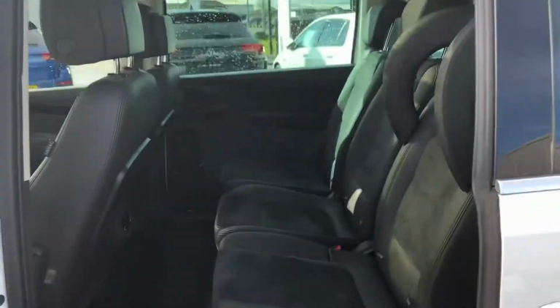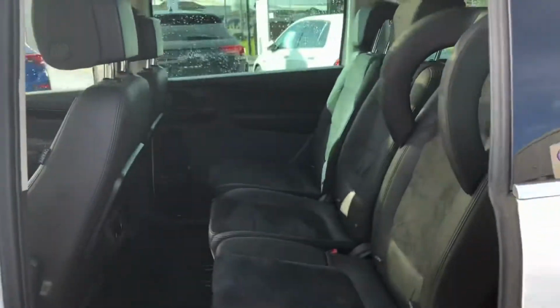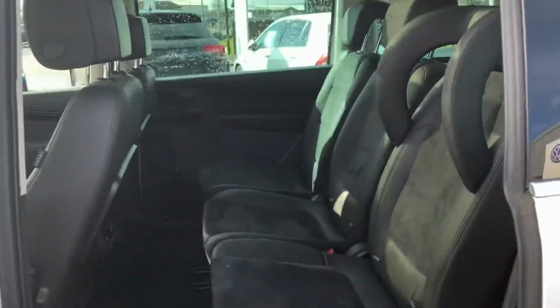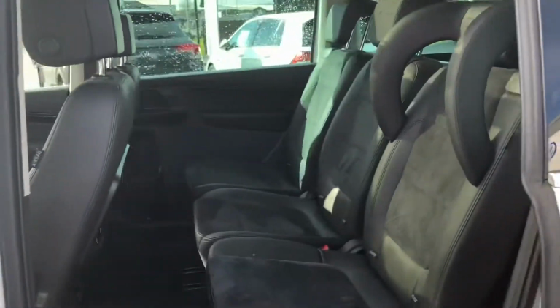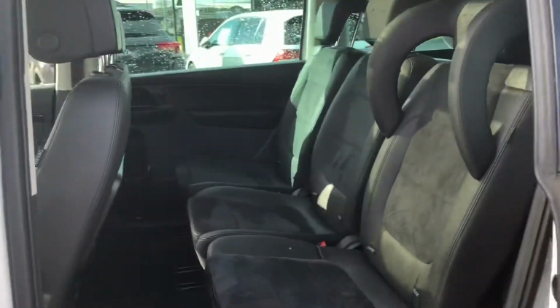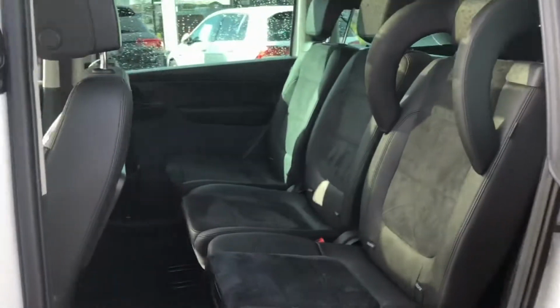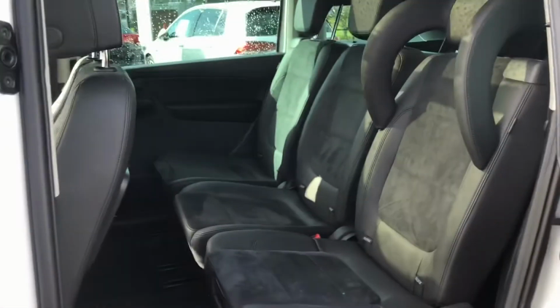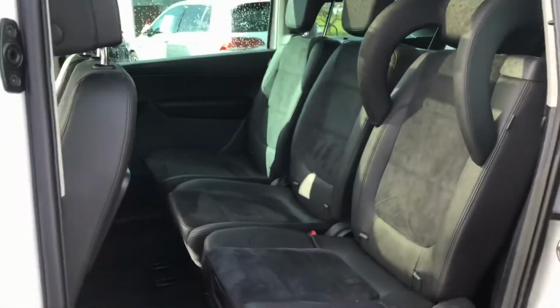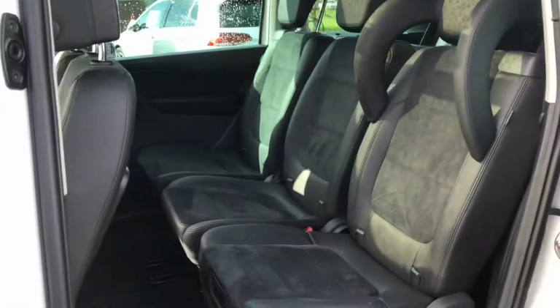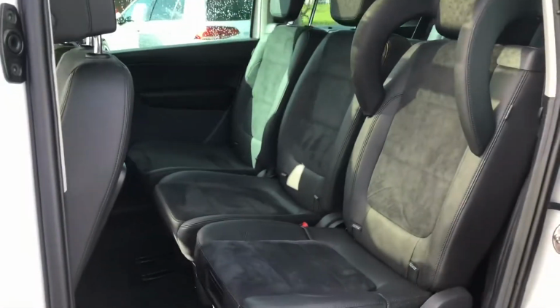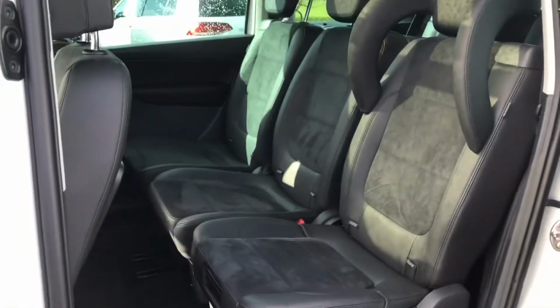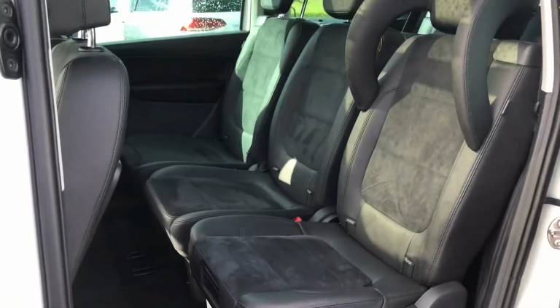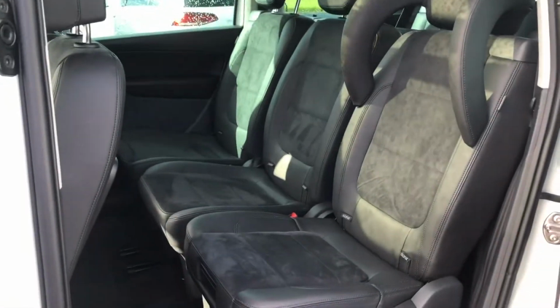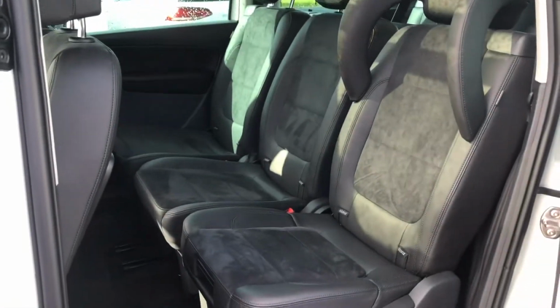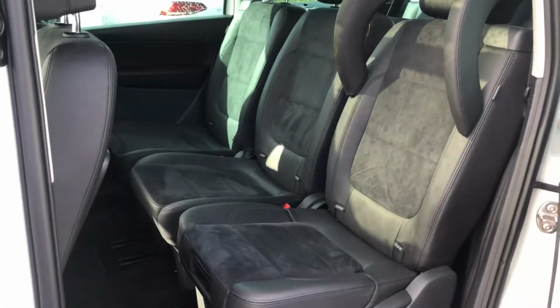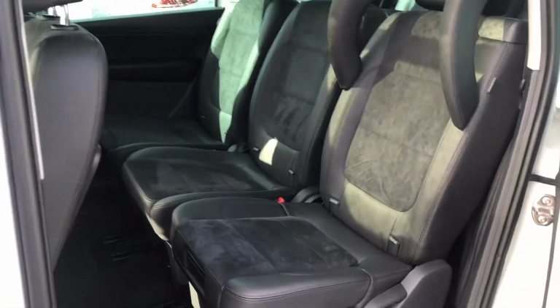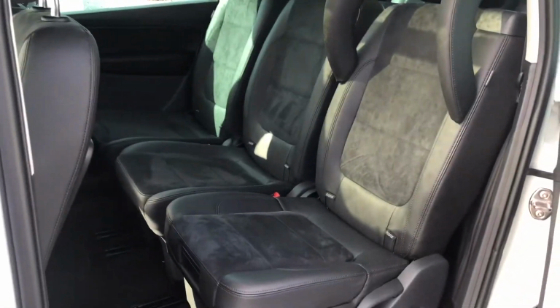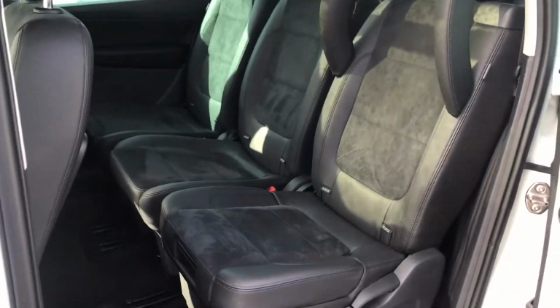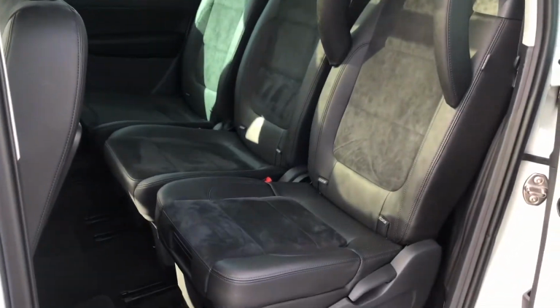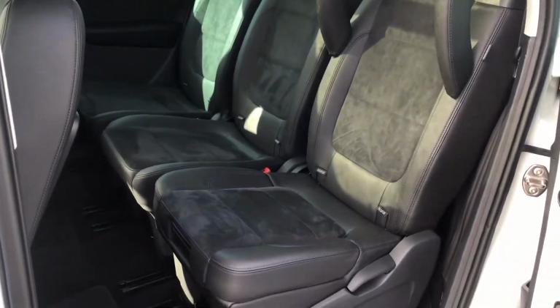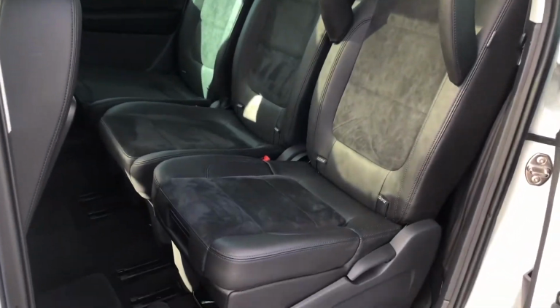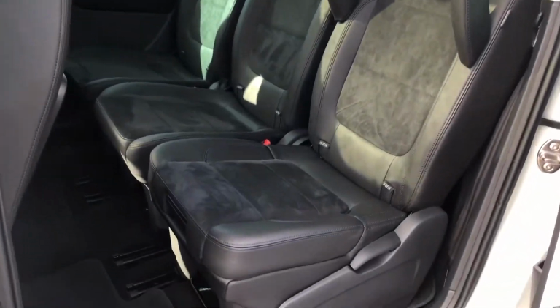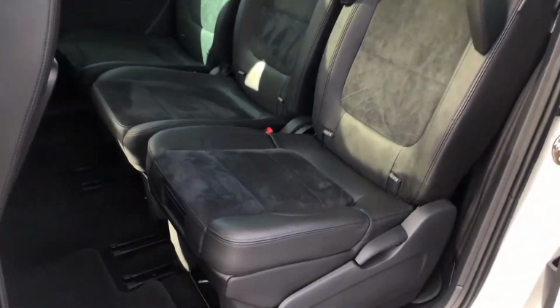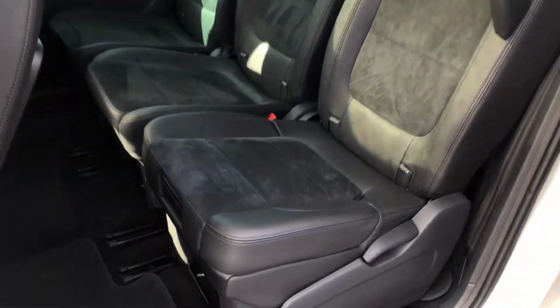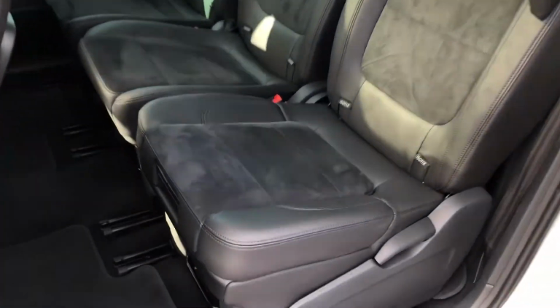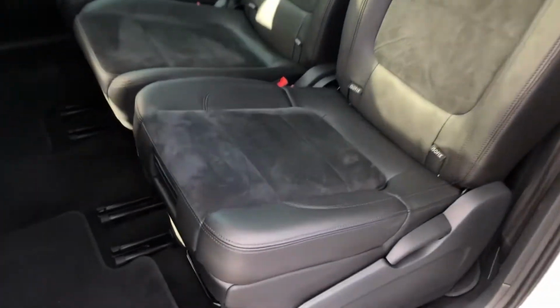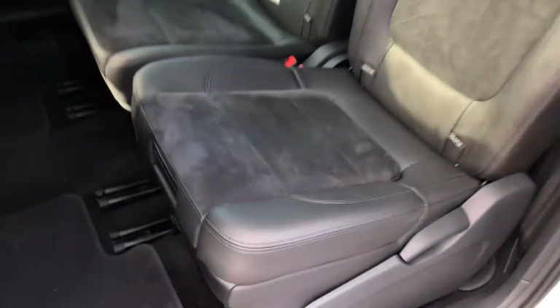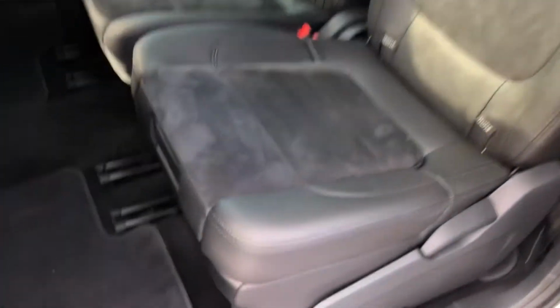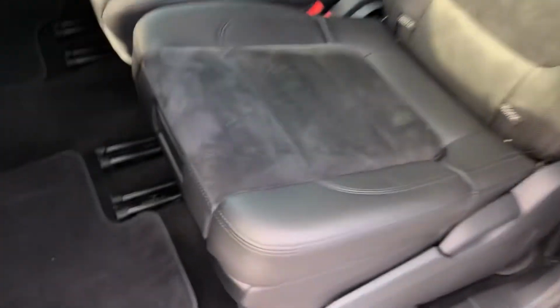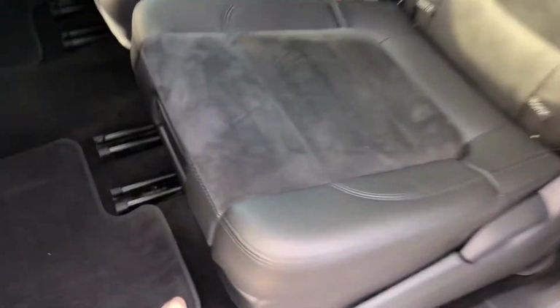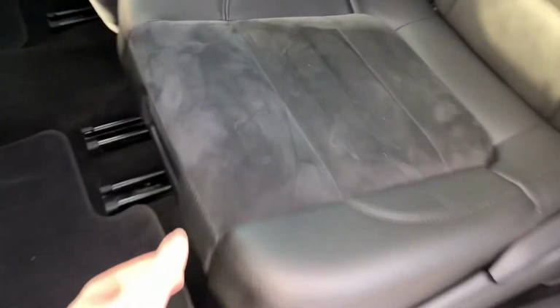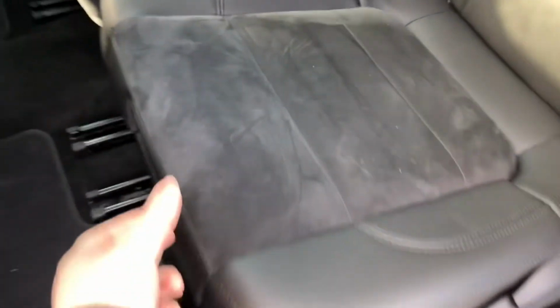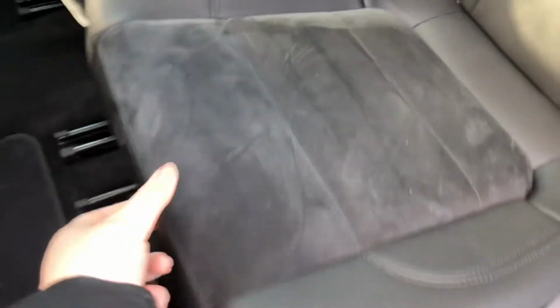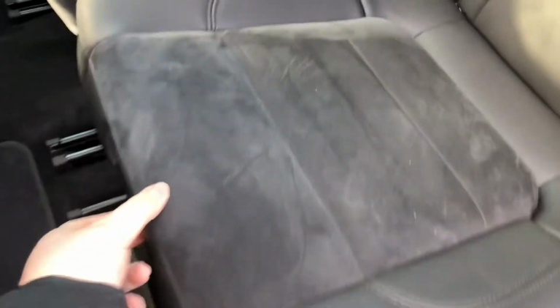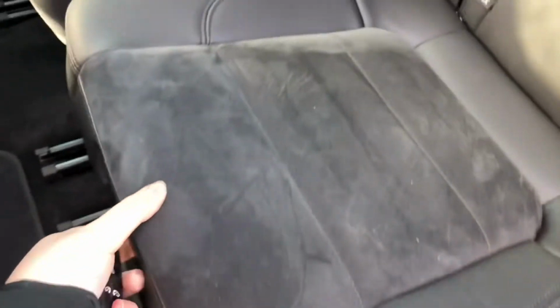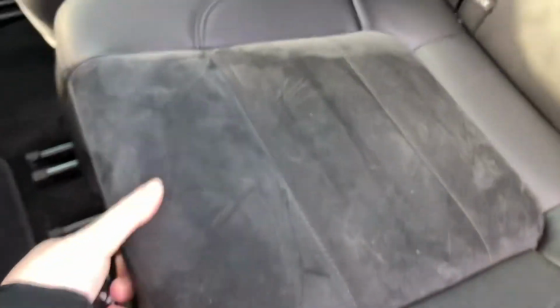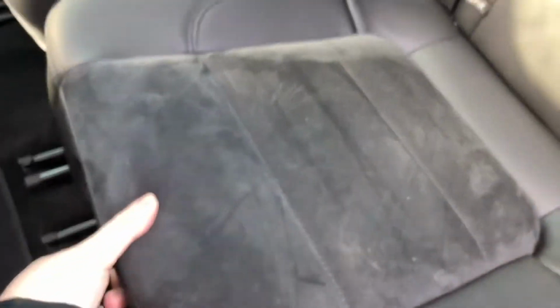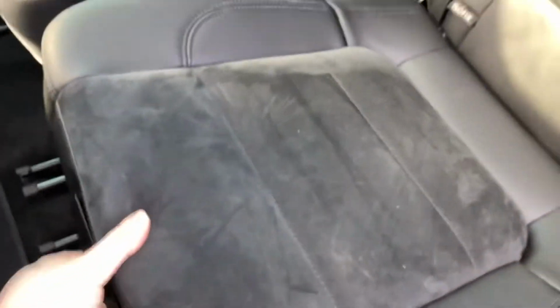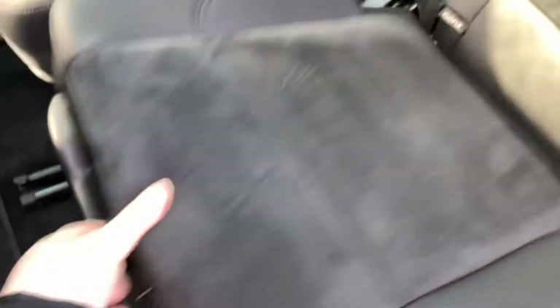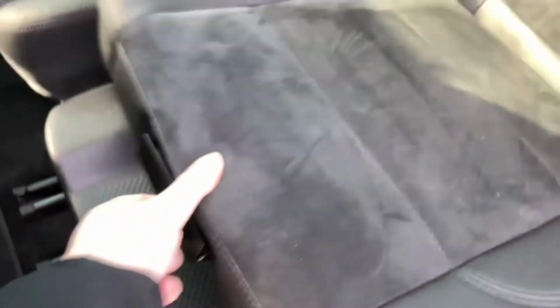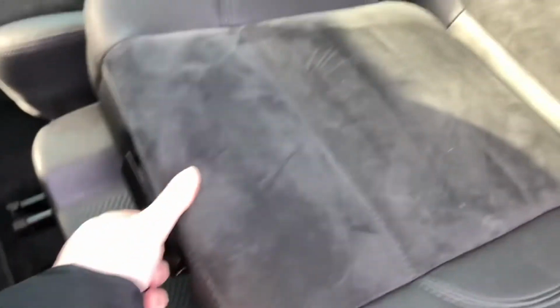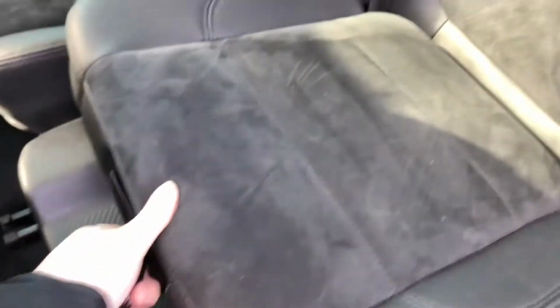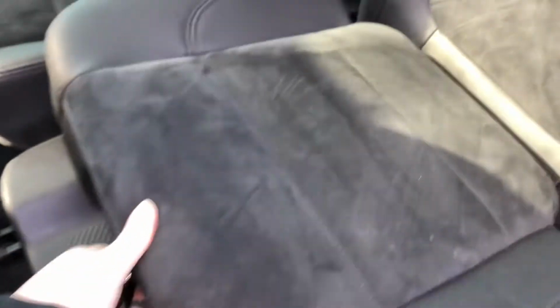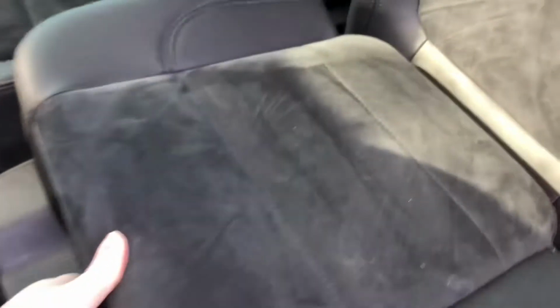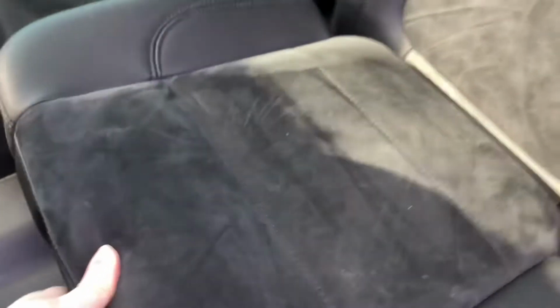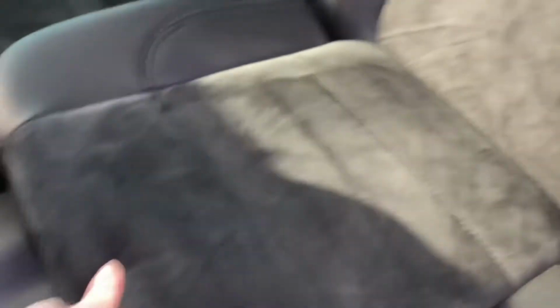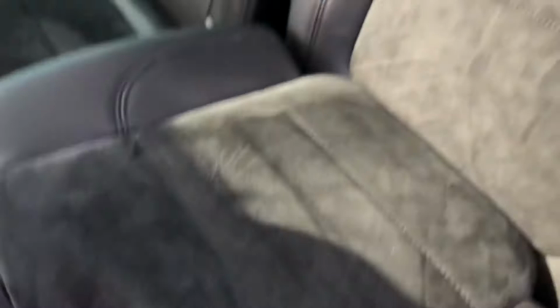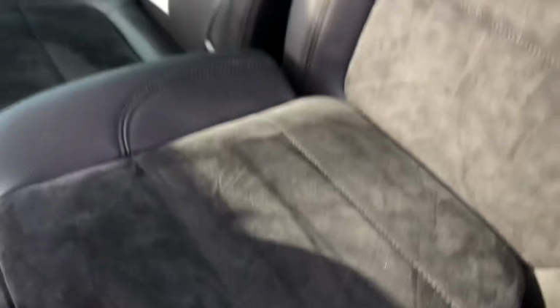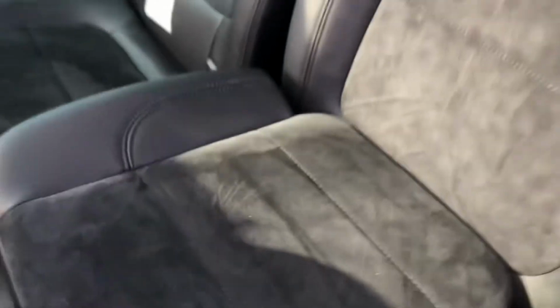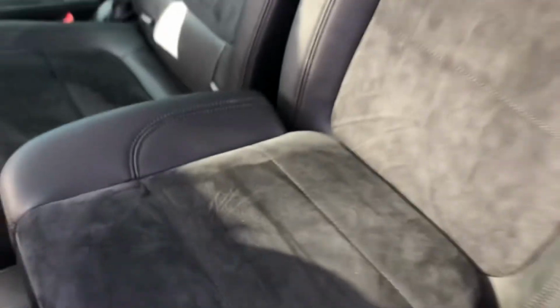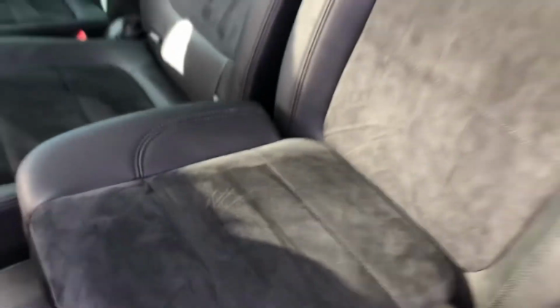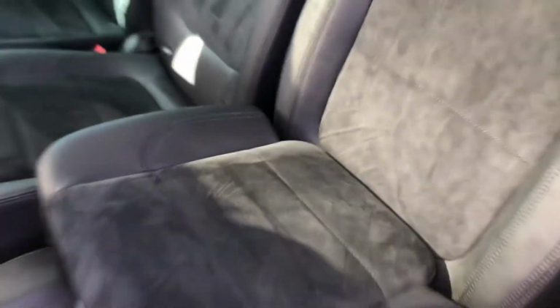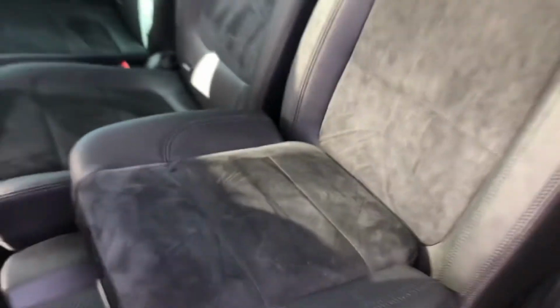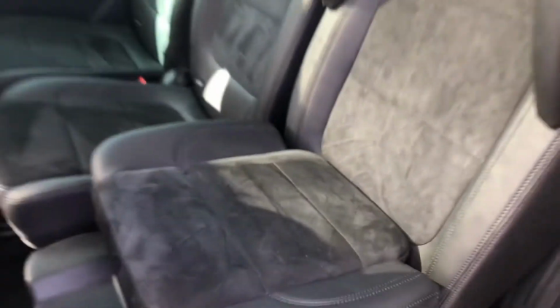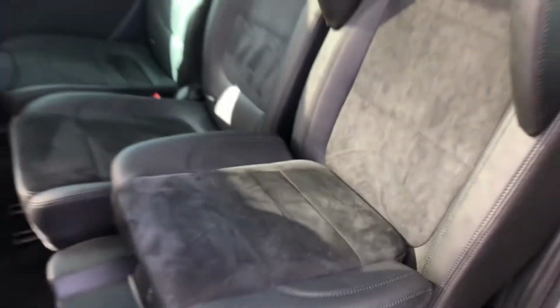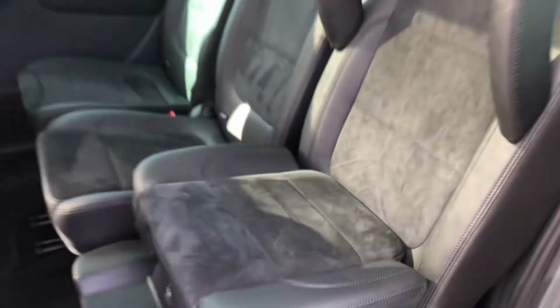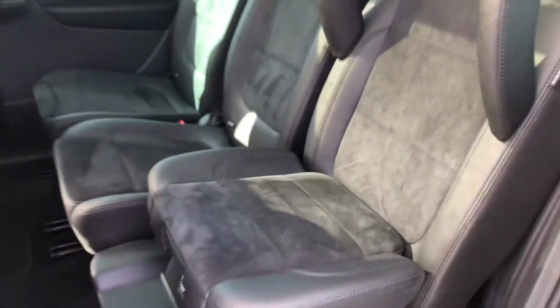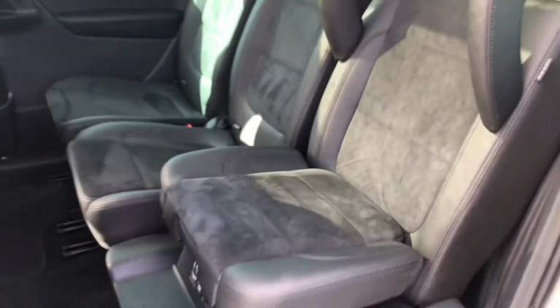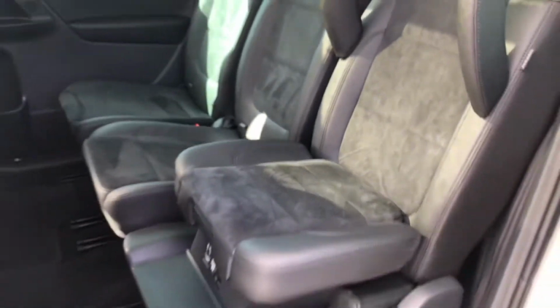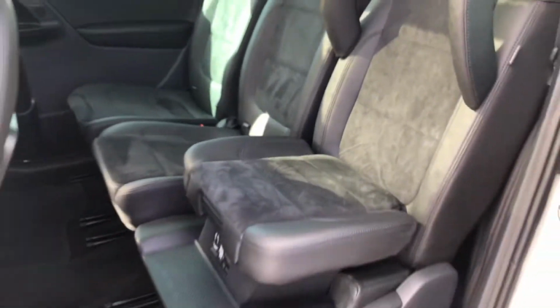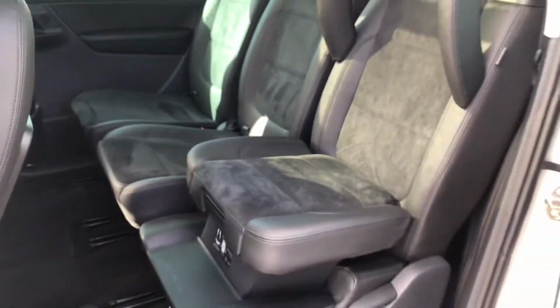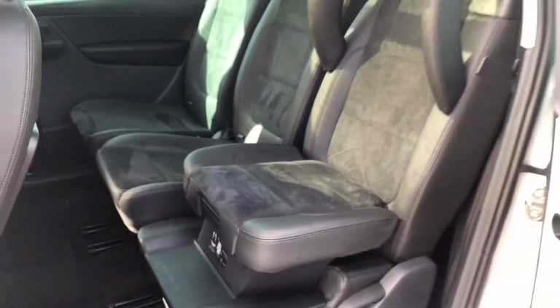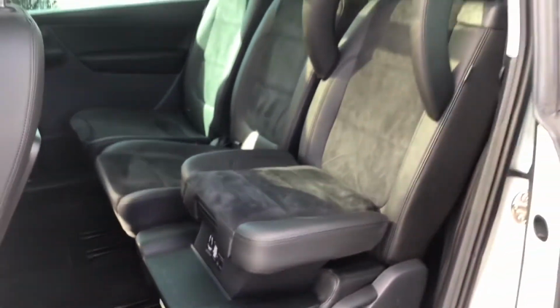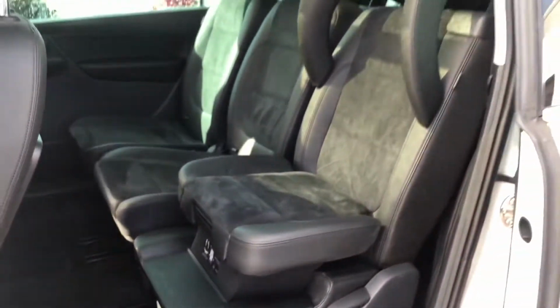Inside the back you've got the Alcantara and leather — really luxurious — and you've got the integrated child seat. It's really easy to click into place.